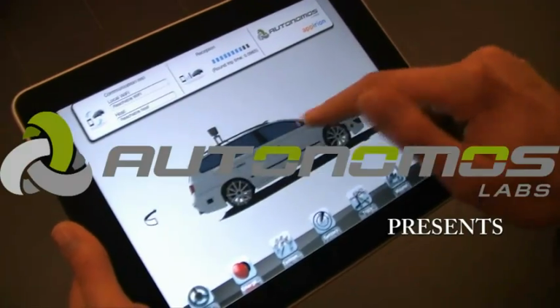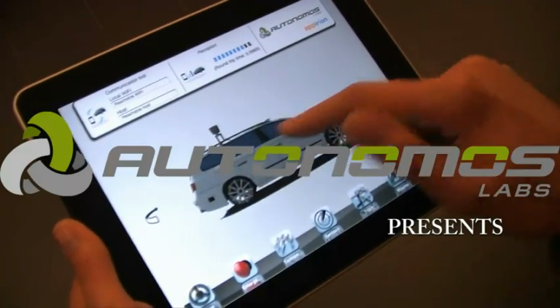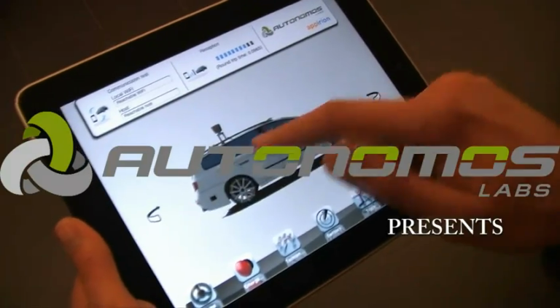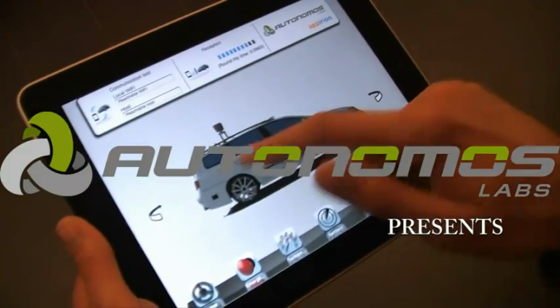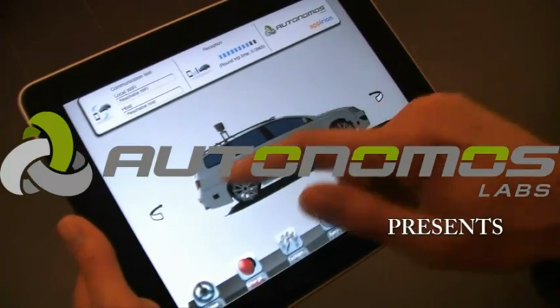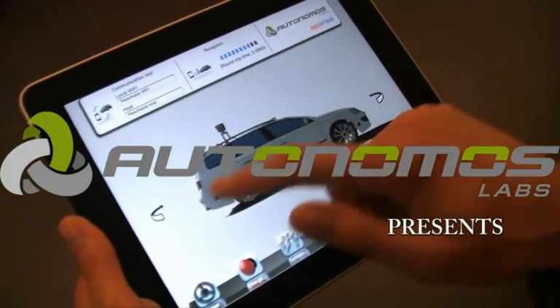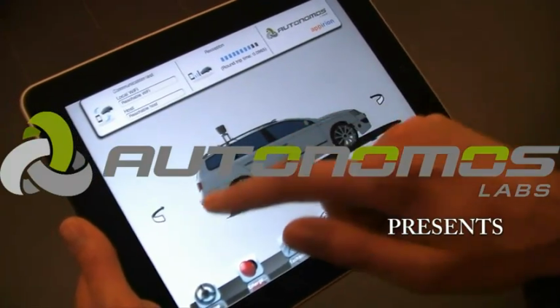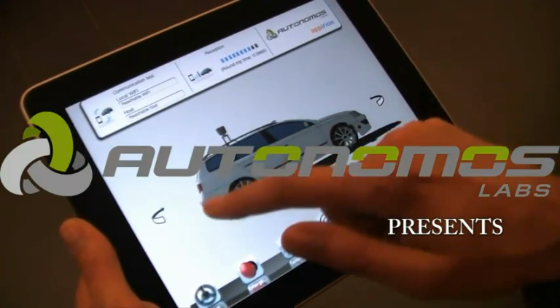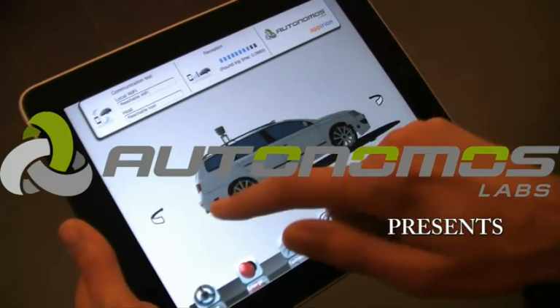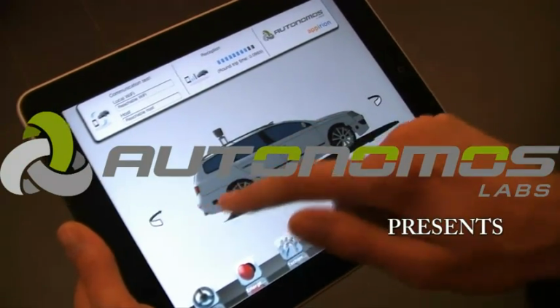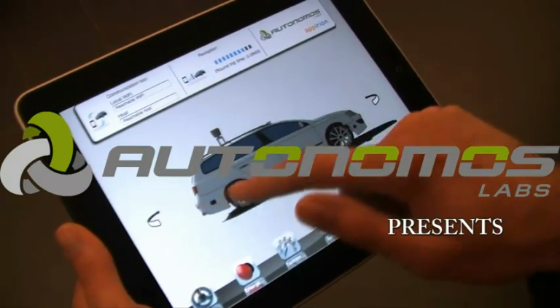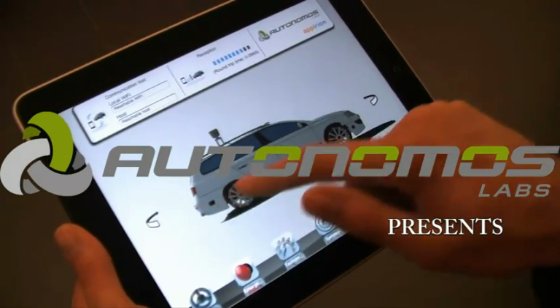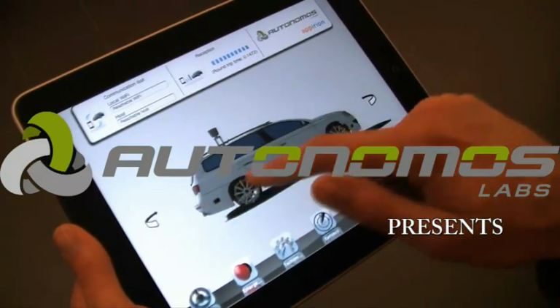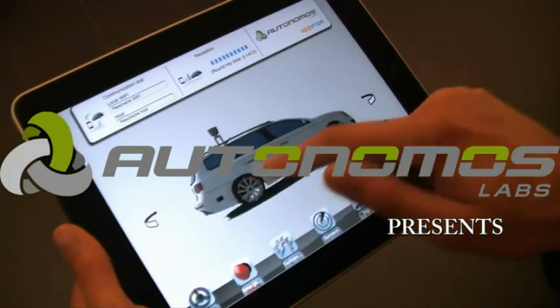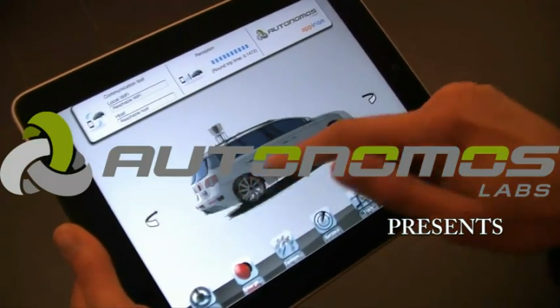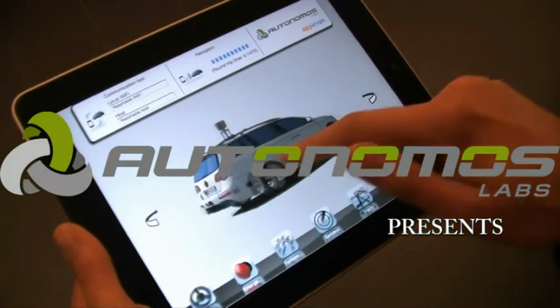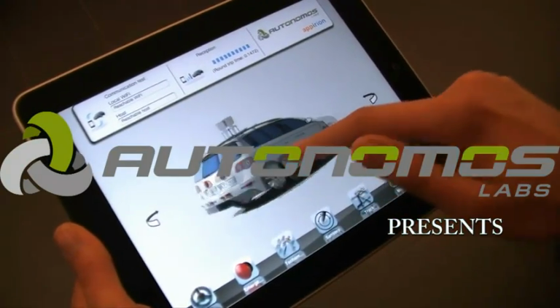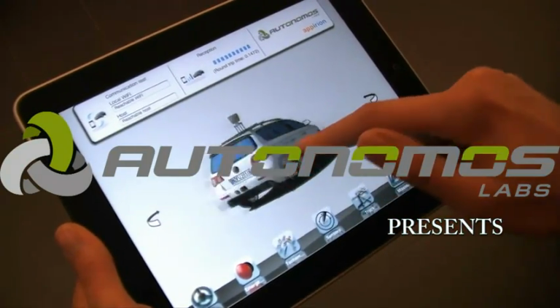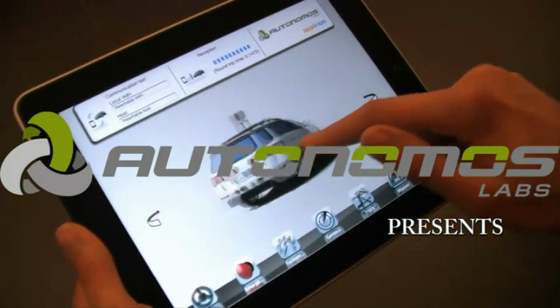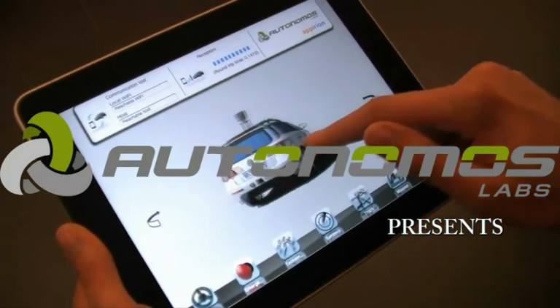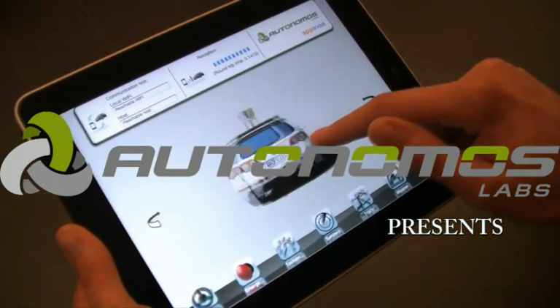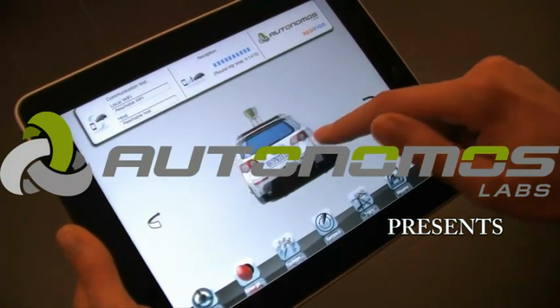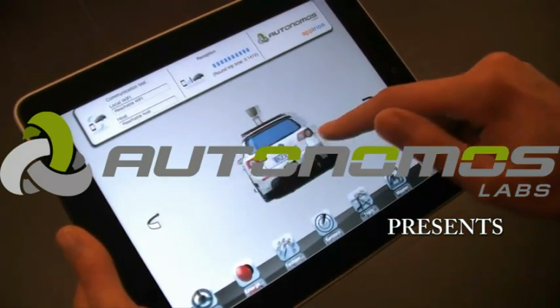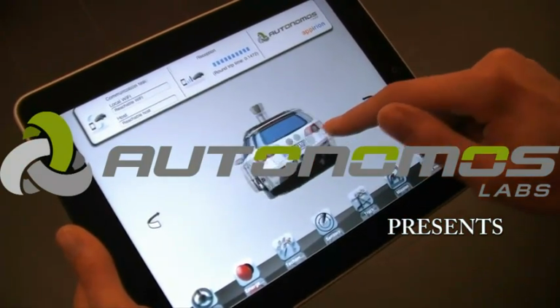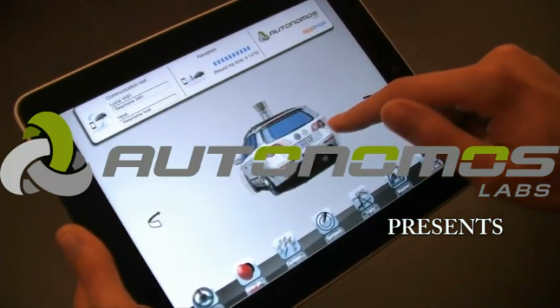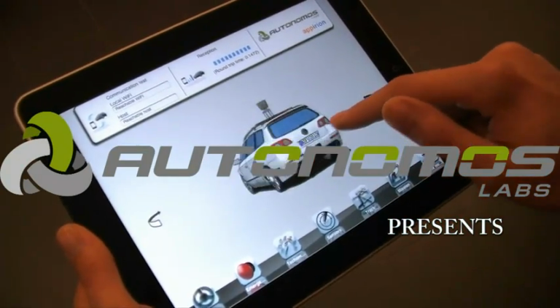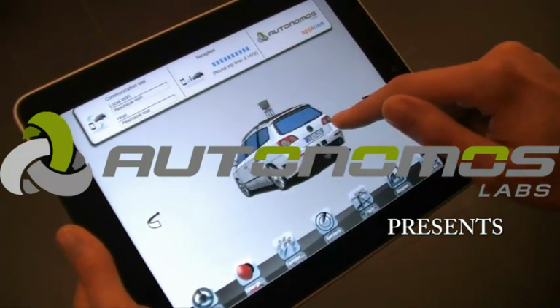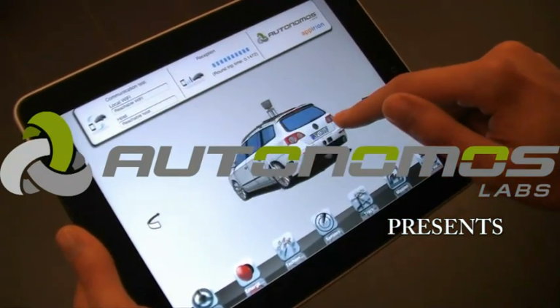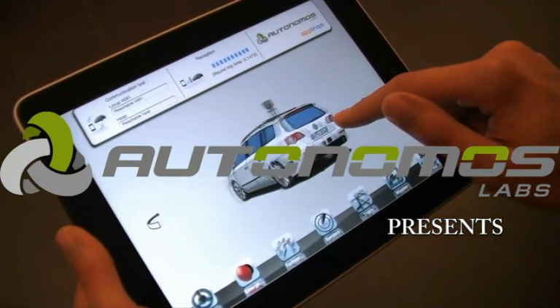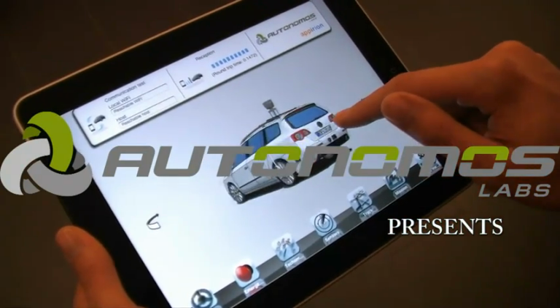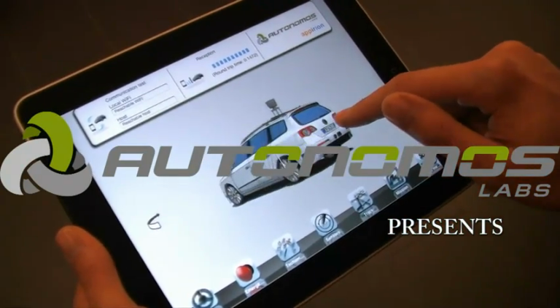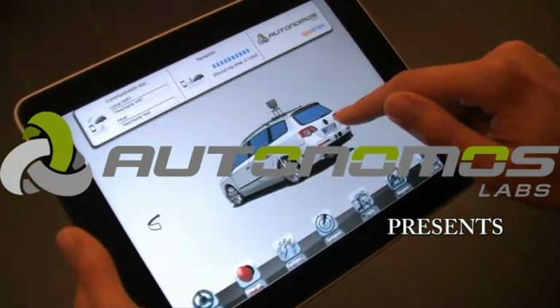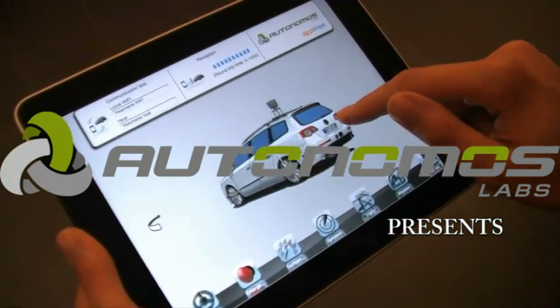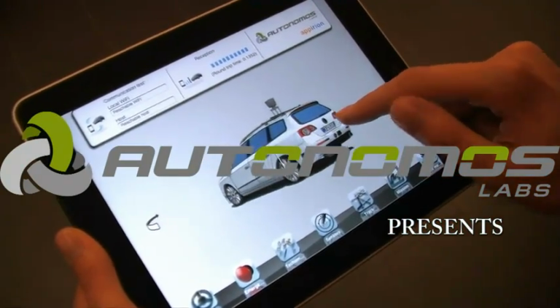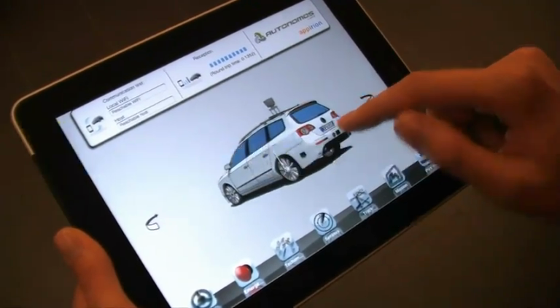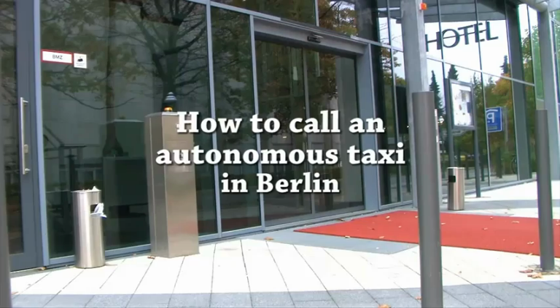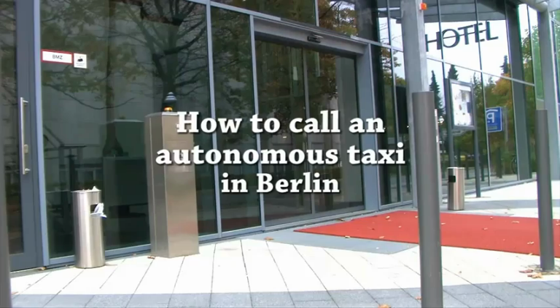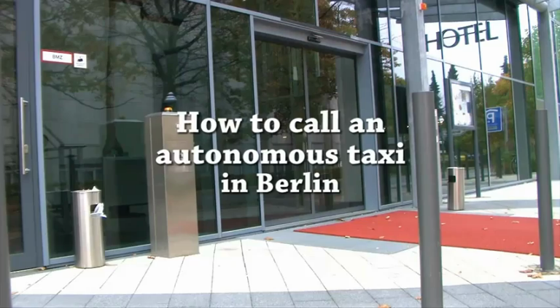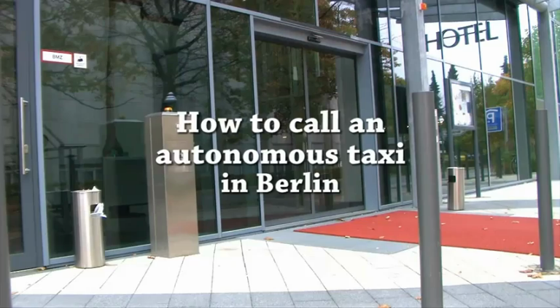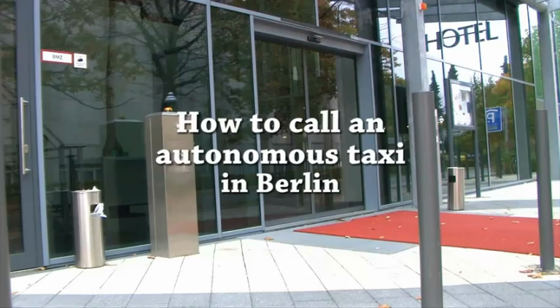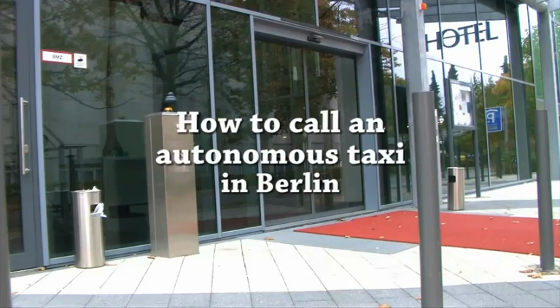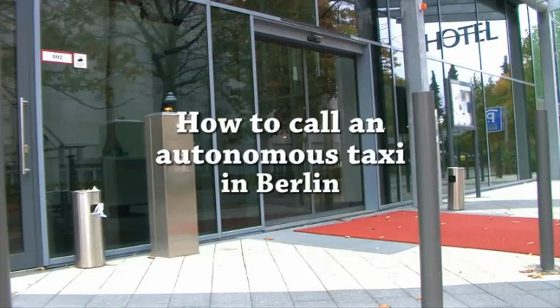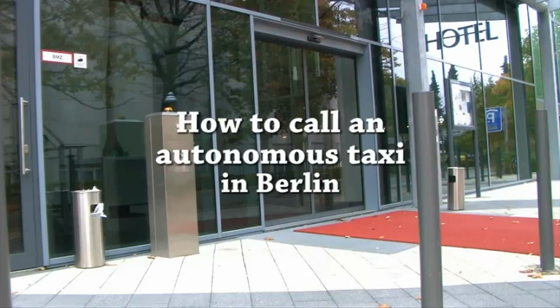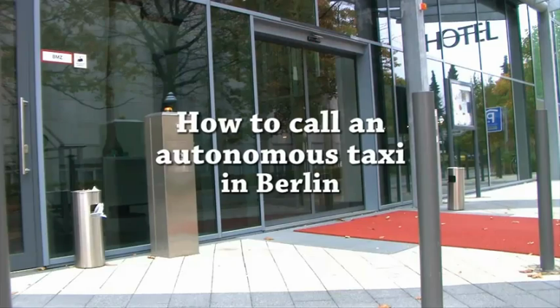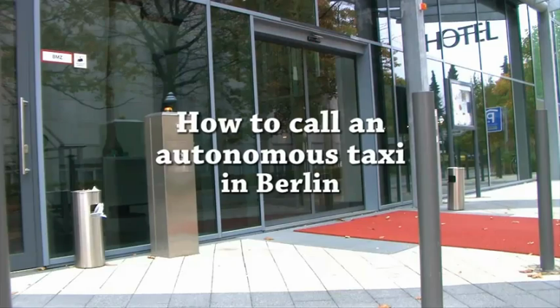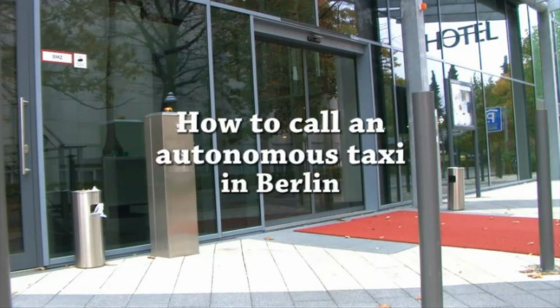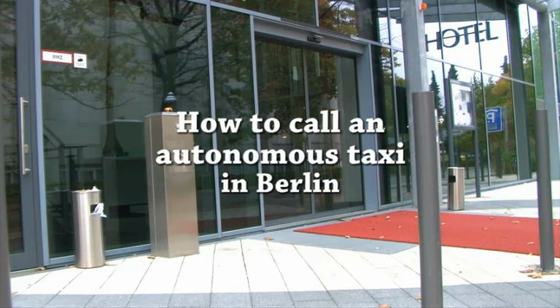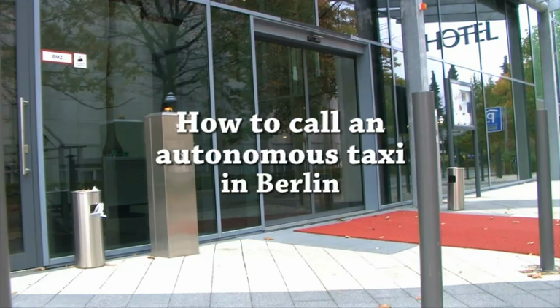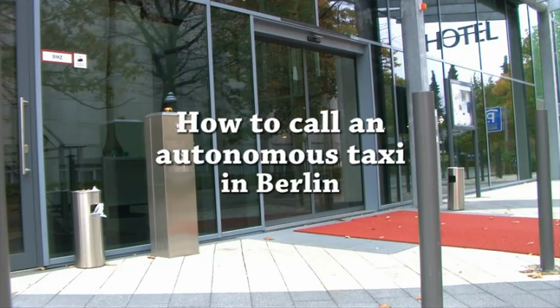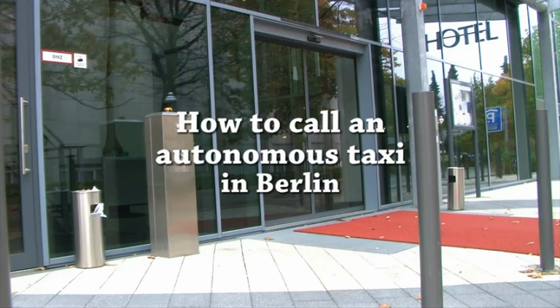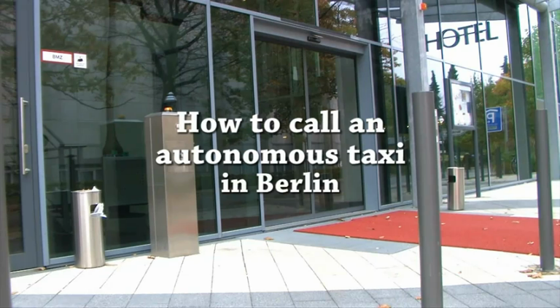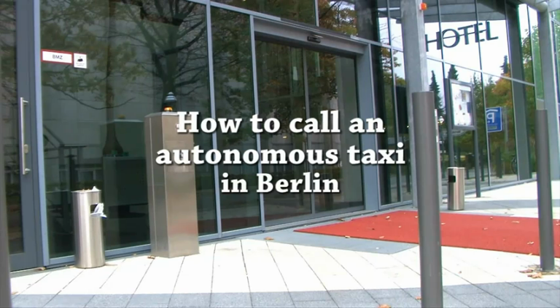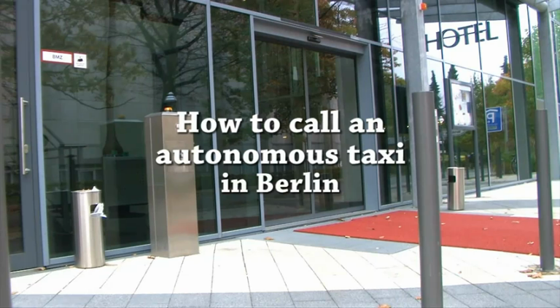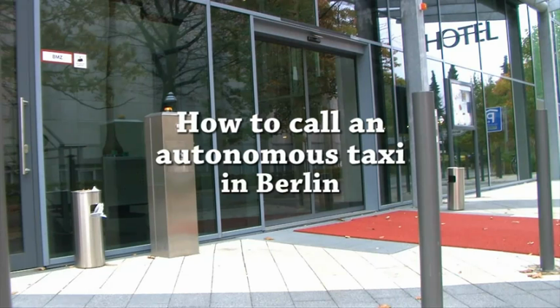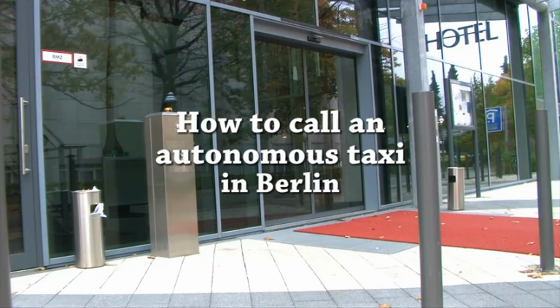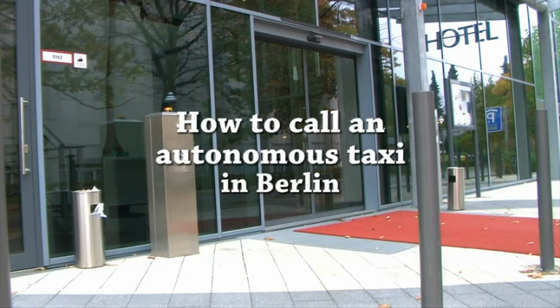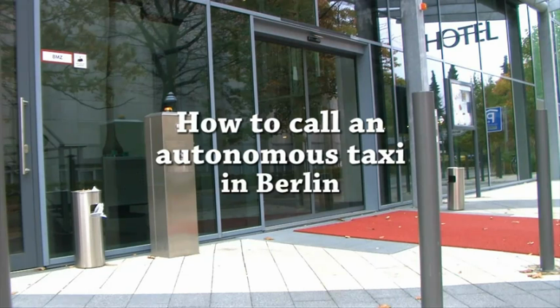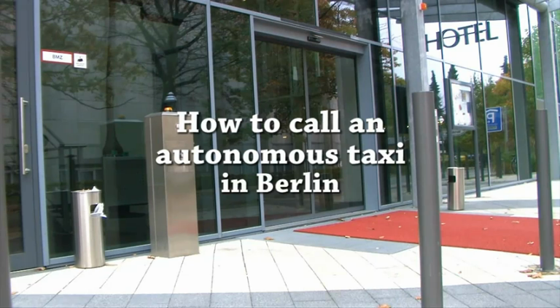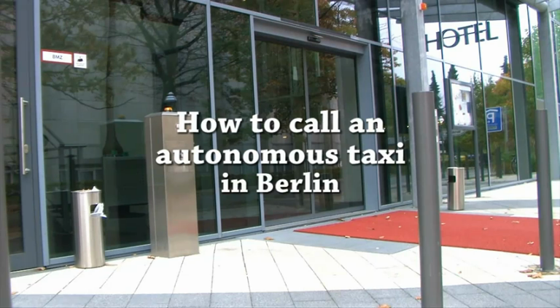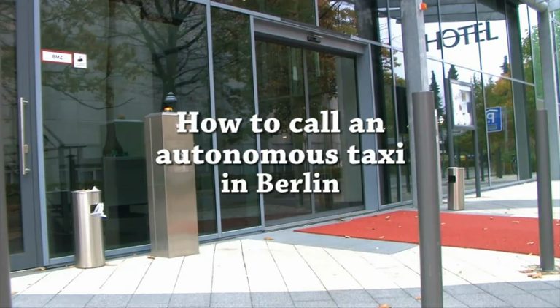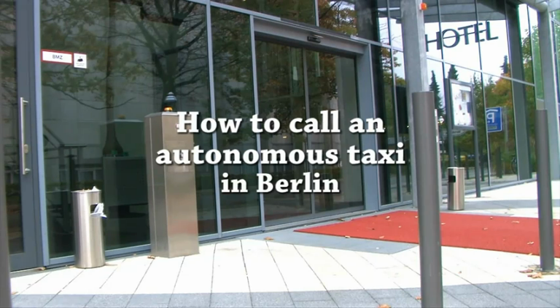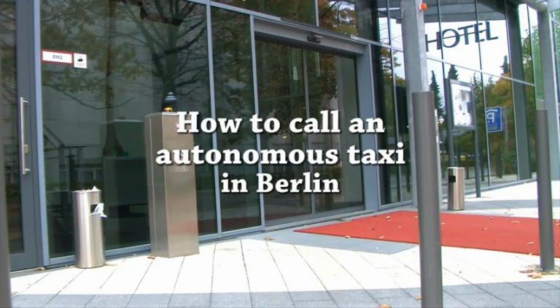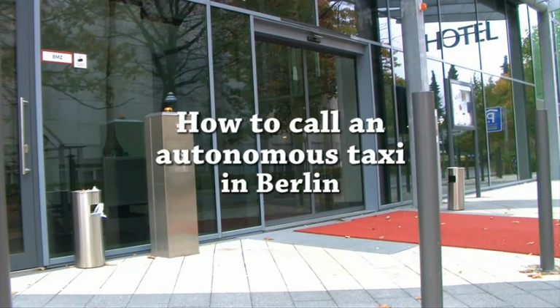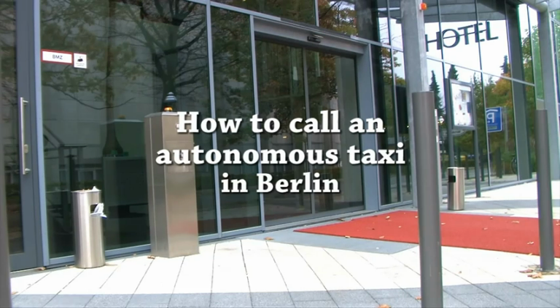Autonomous Labs proudly presents: How to Call an Autonomous Taxi in Berlin.